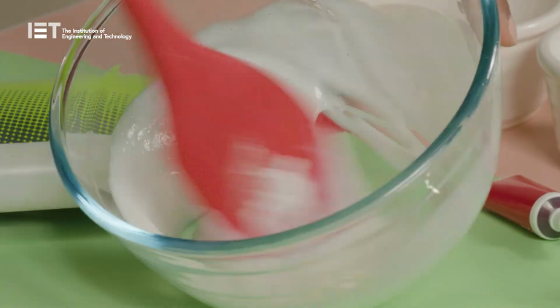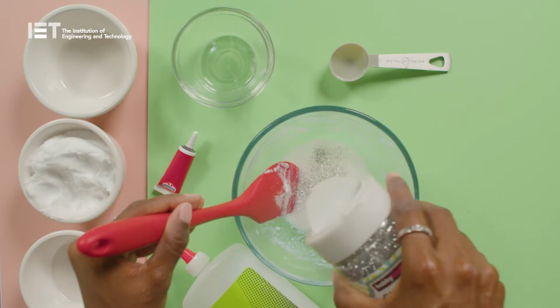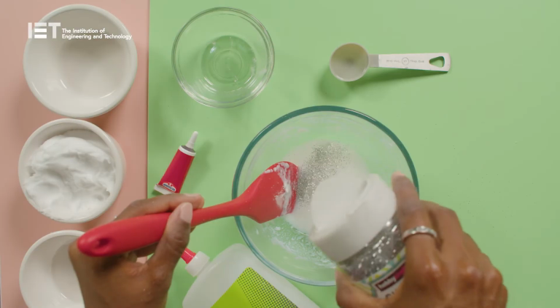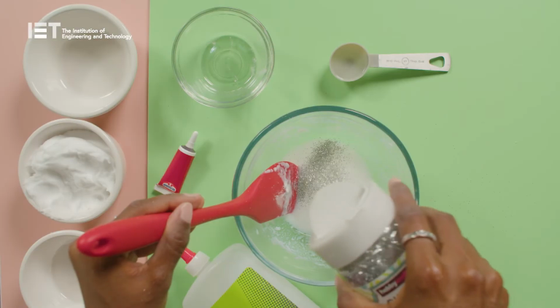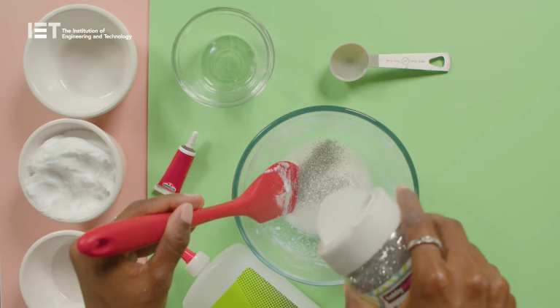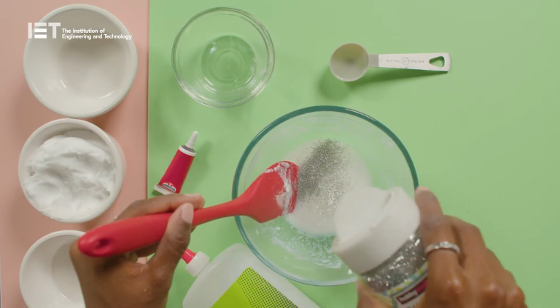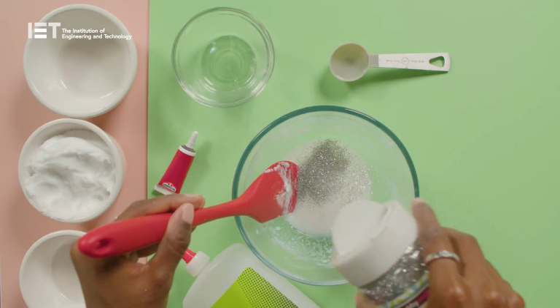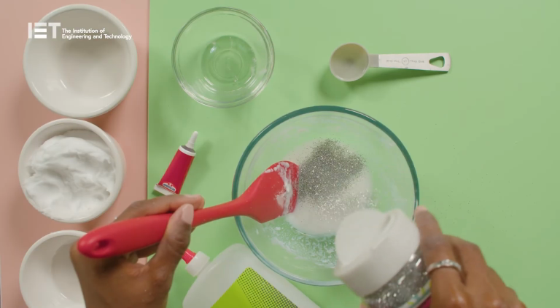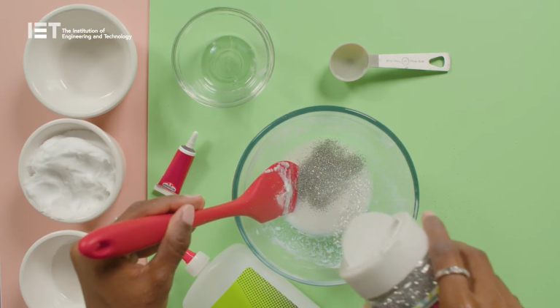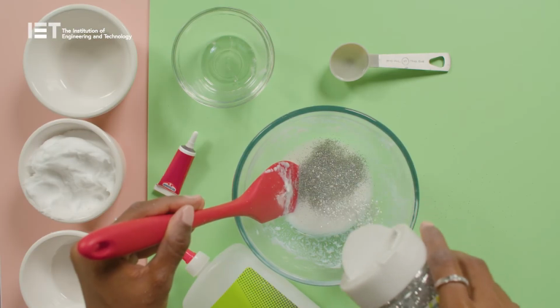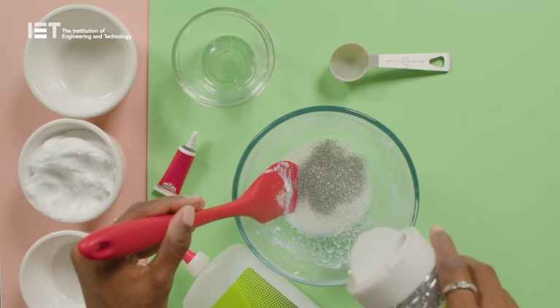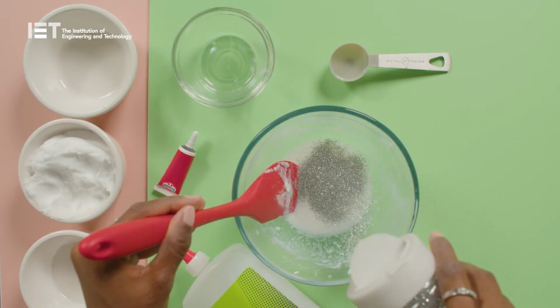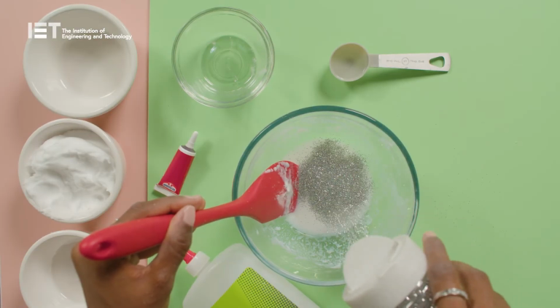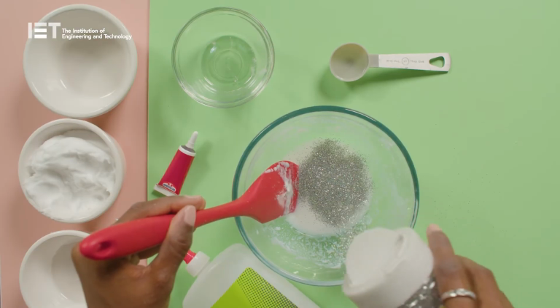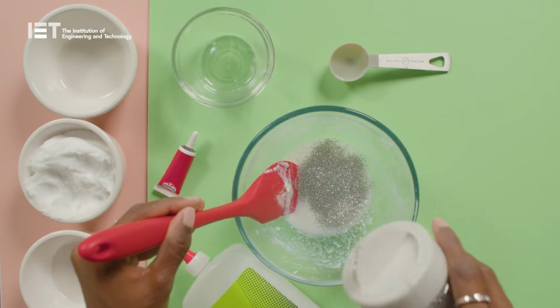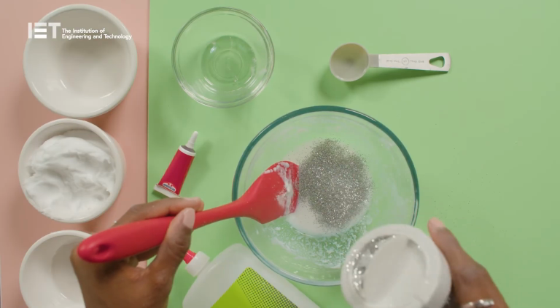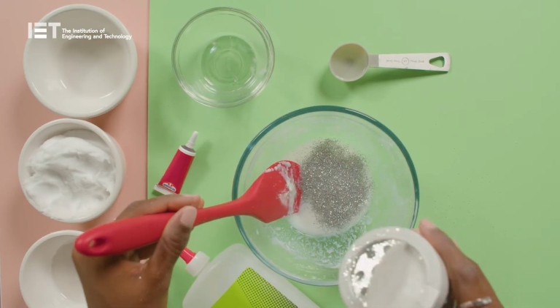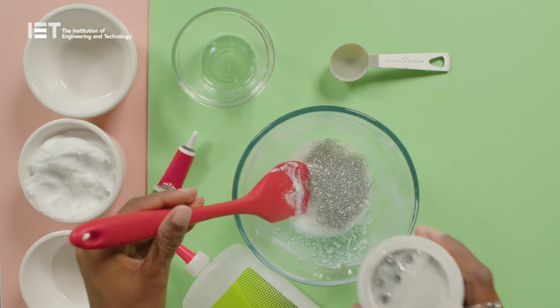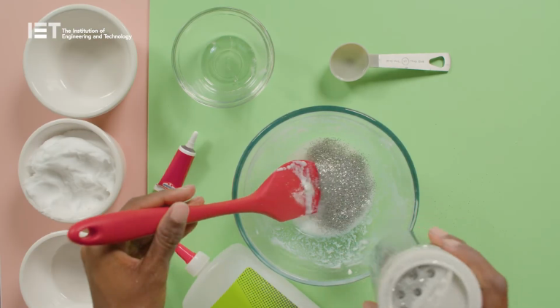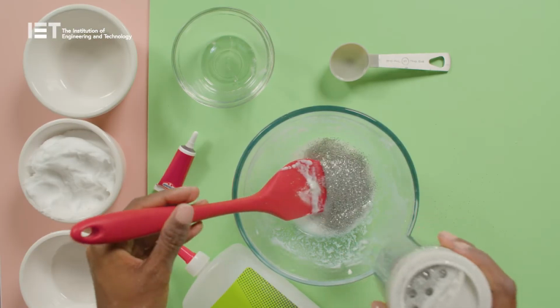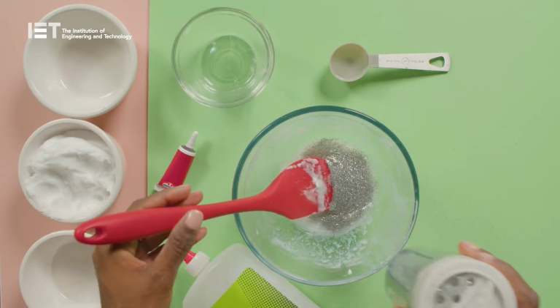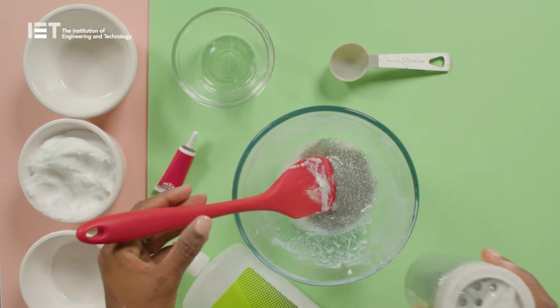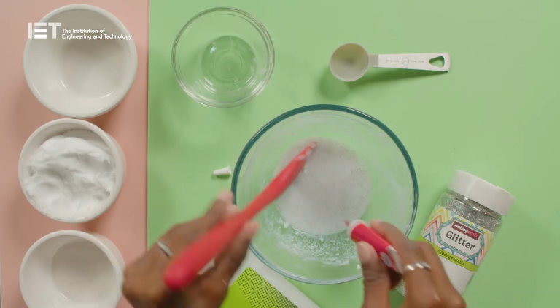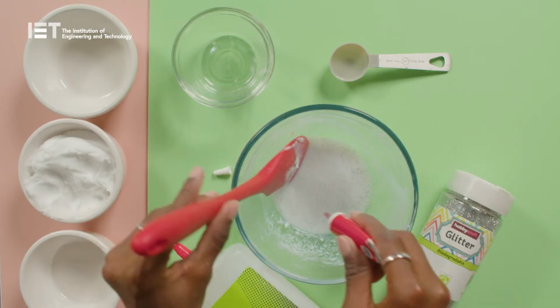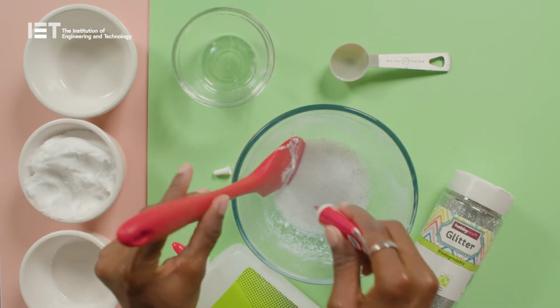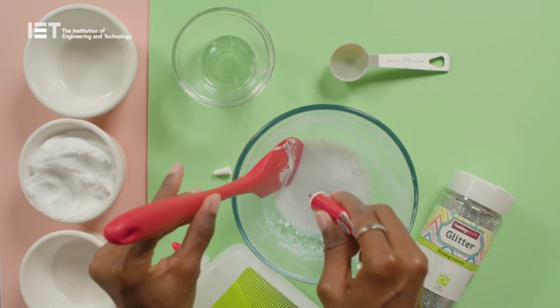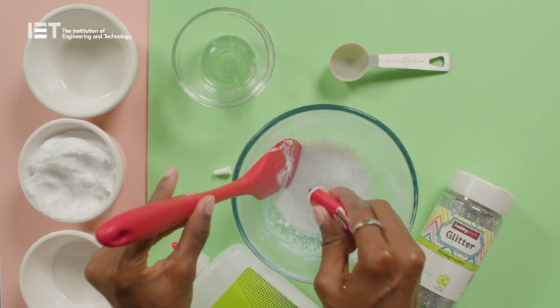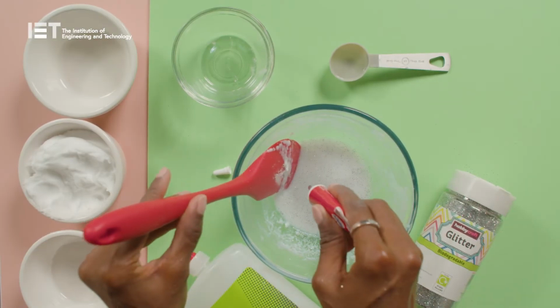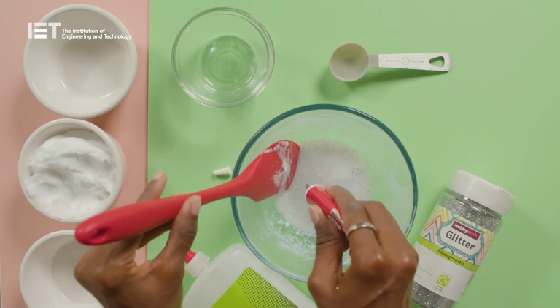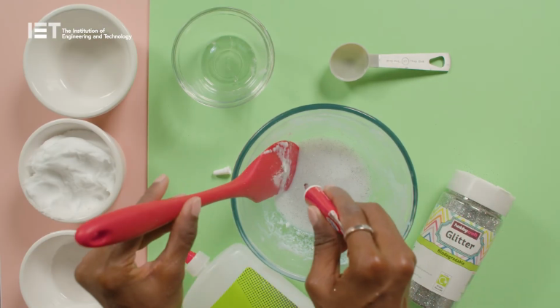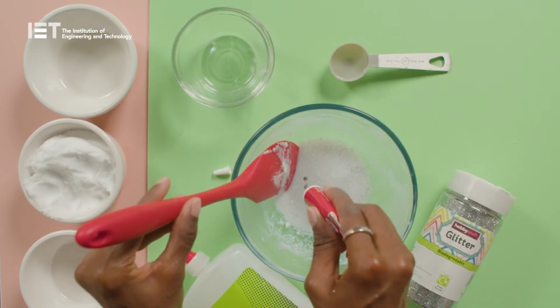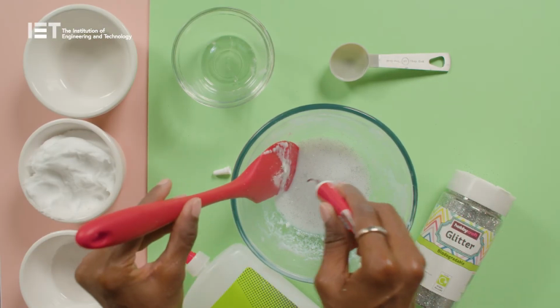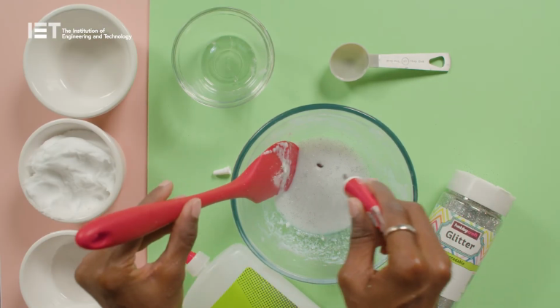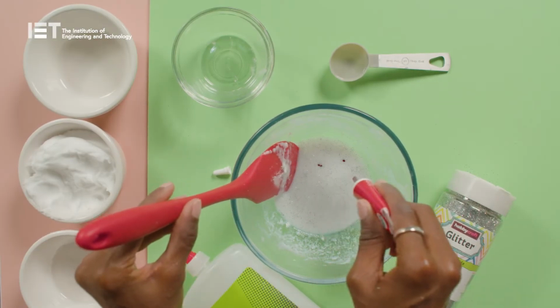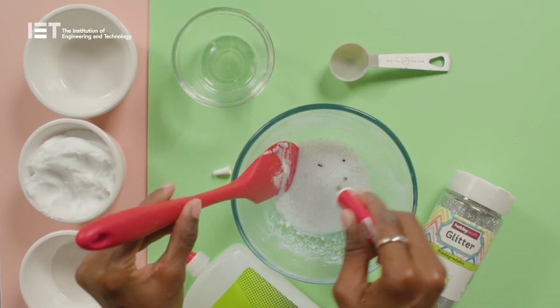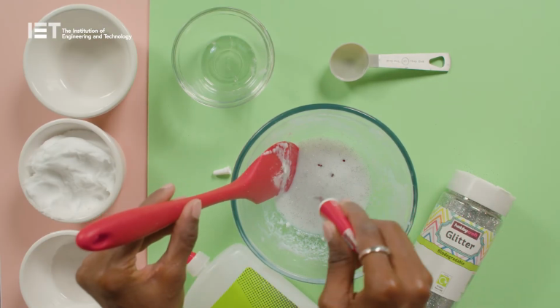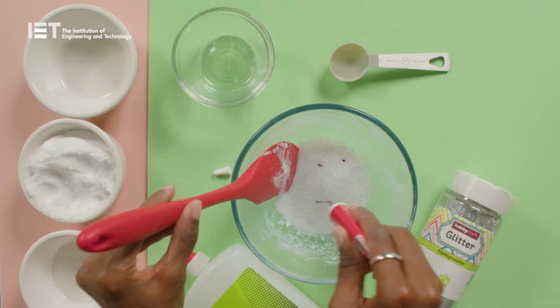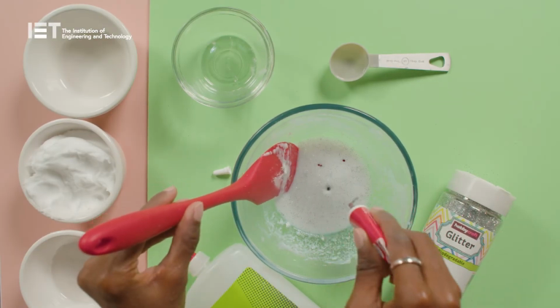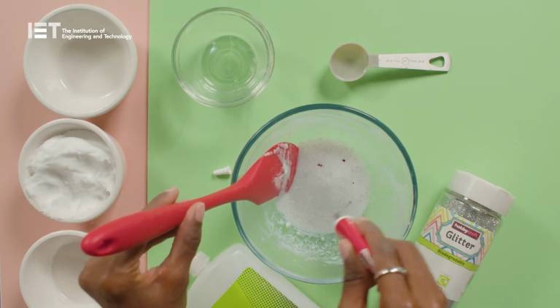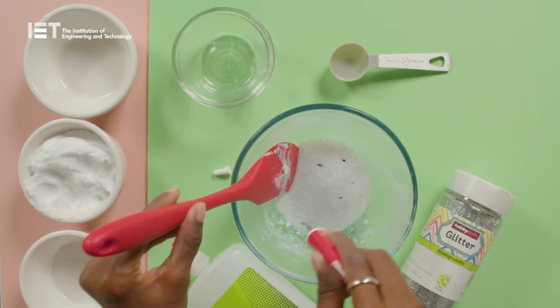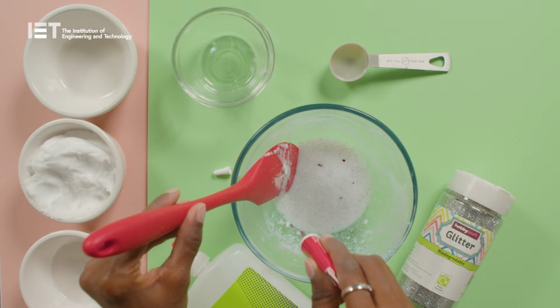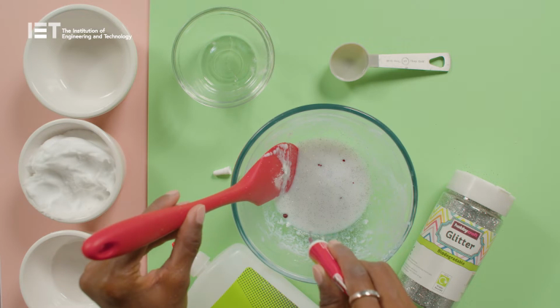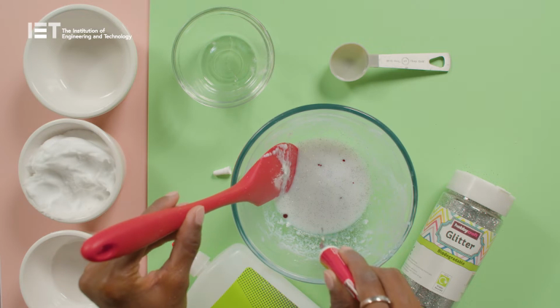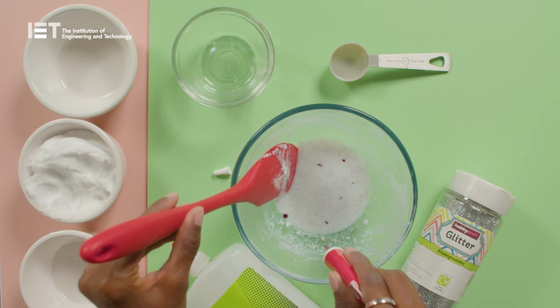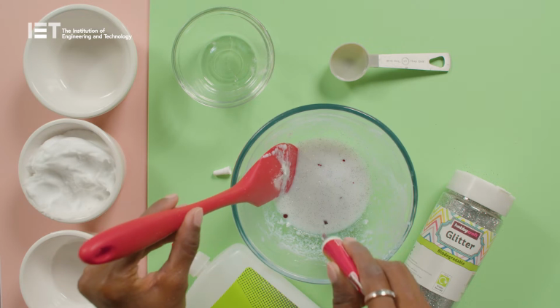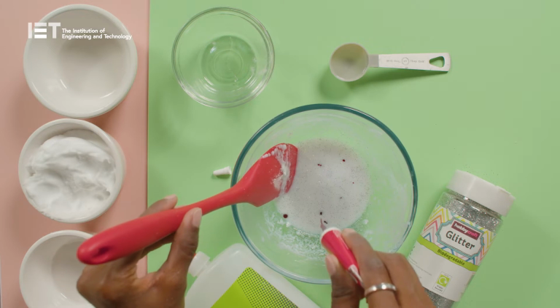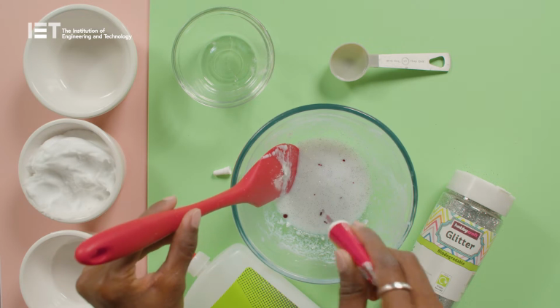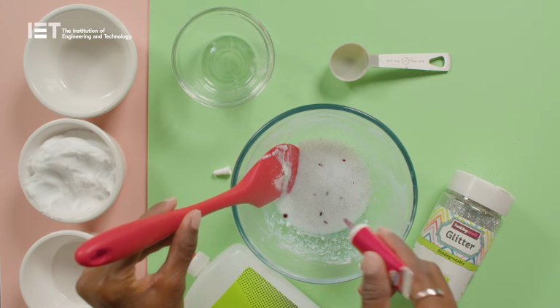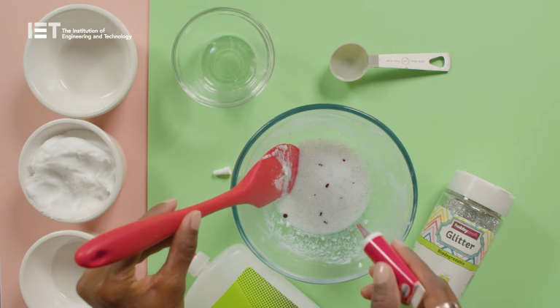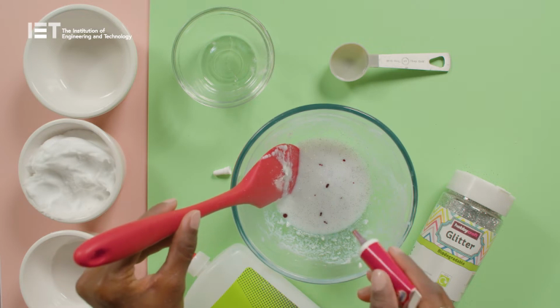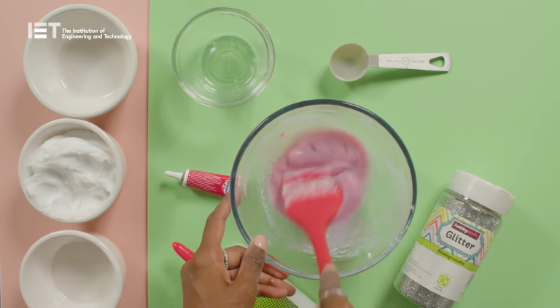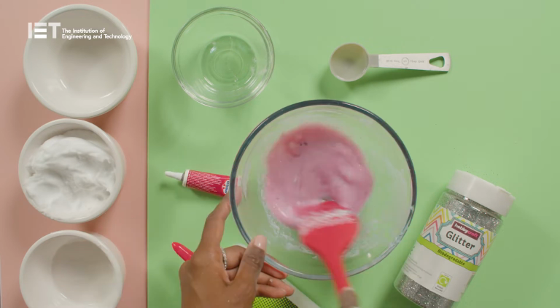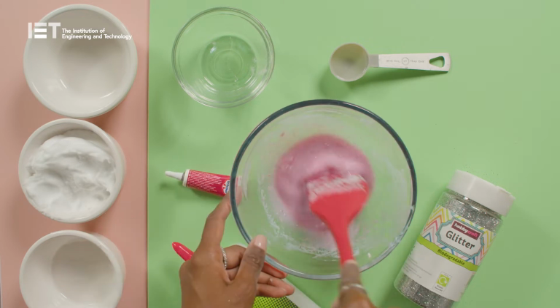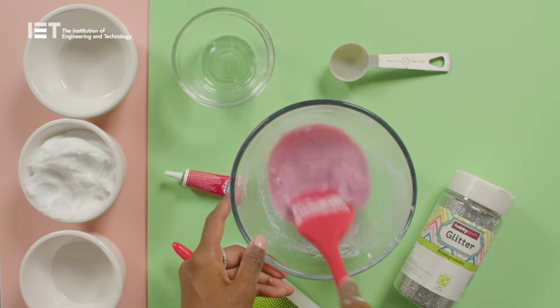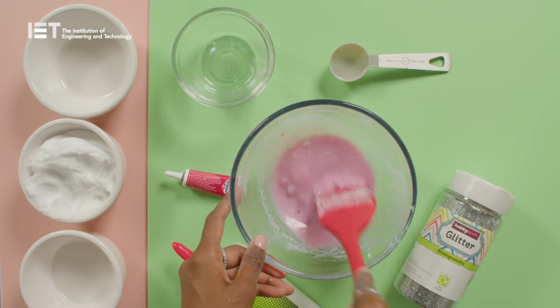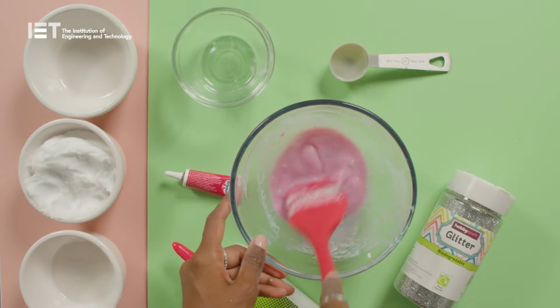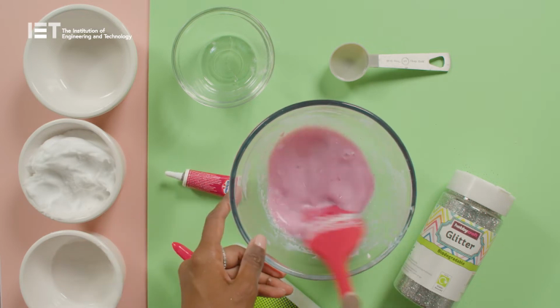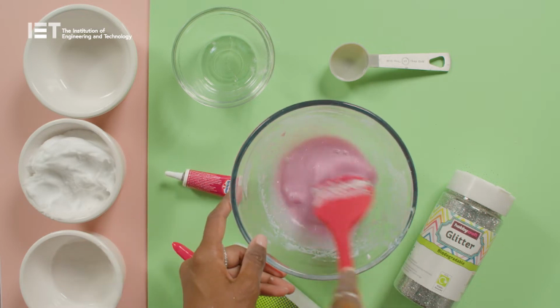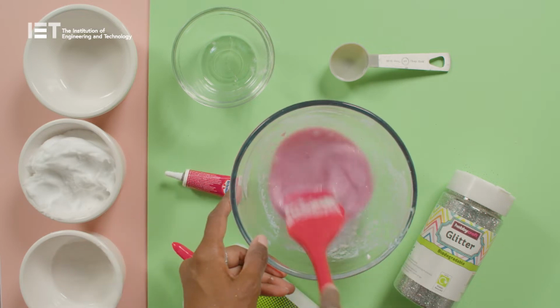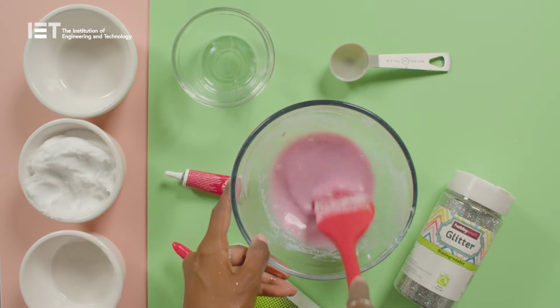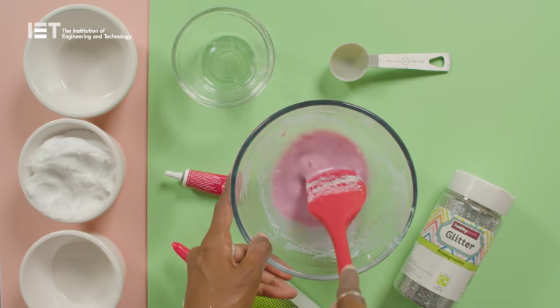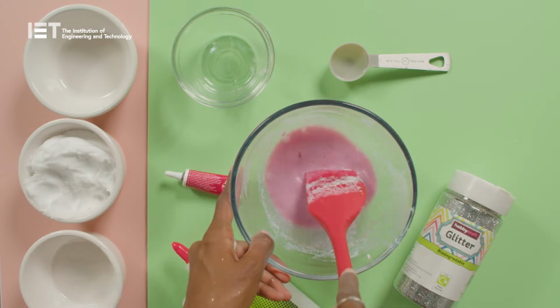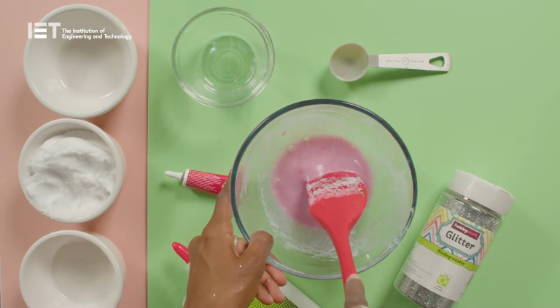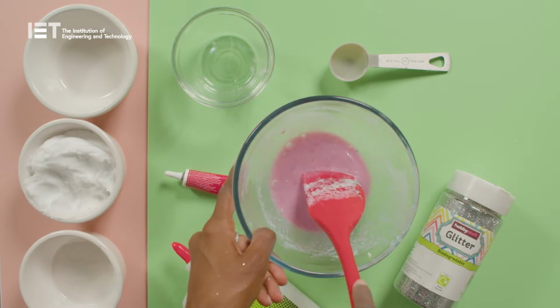This is a good time to add the glitter and food colouring to really make it sparkle and shine. Give it another good stir.